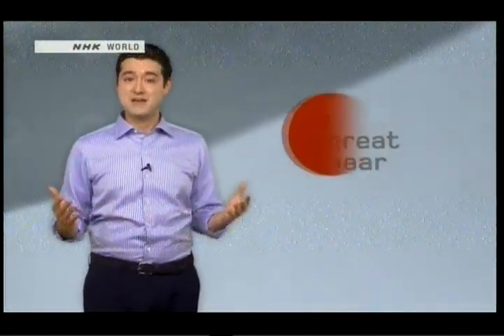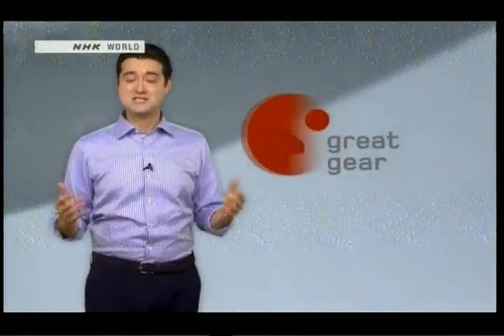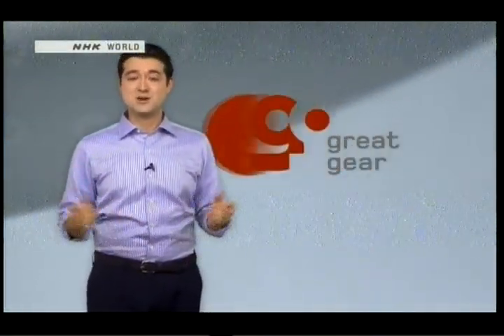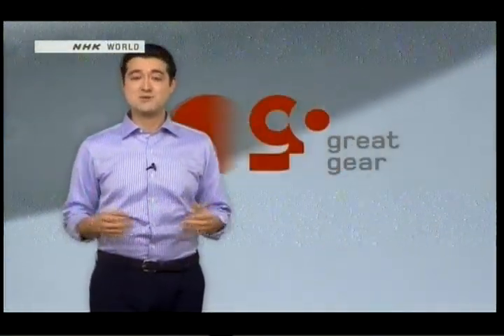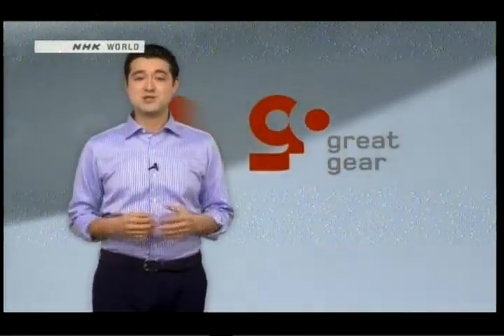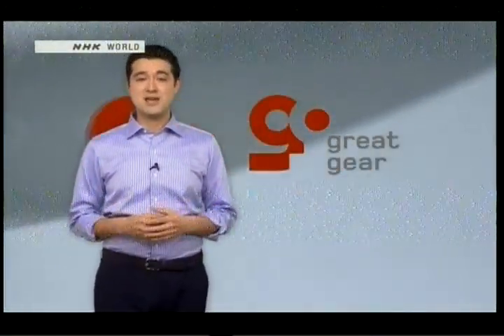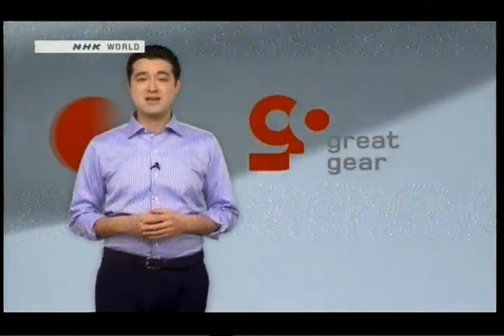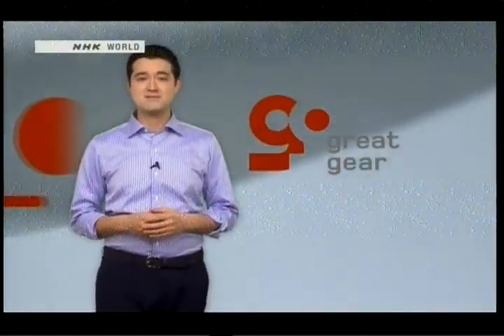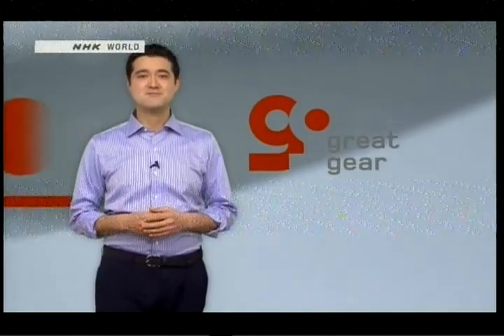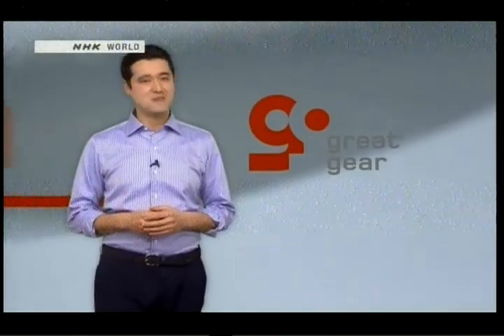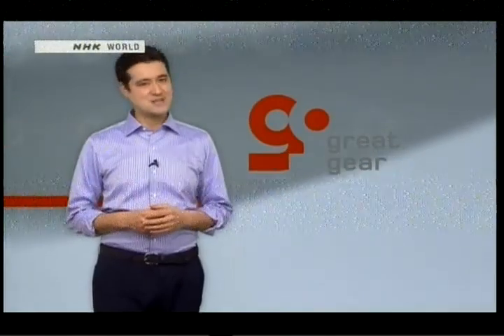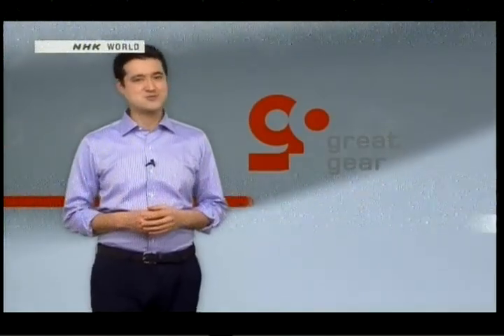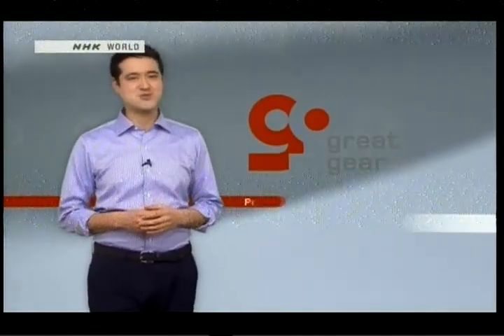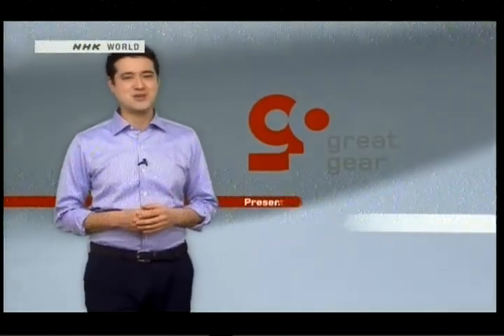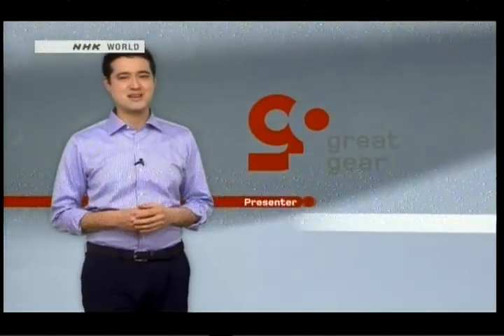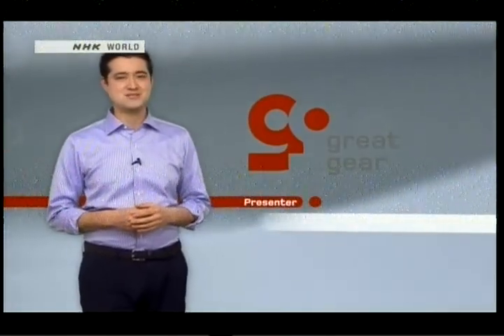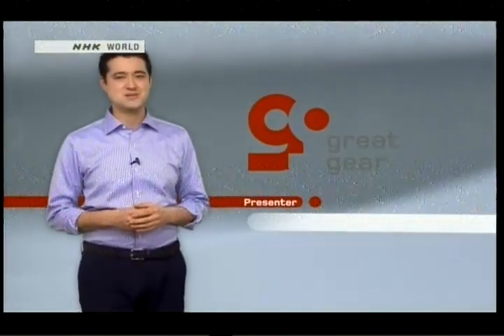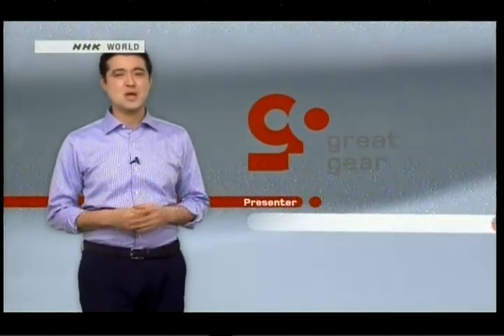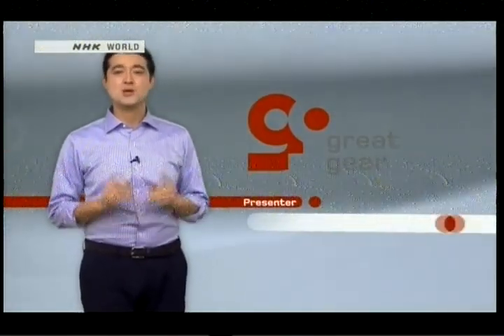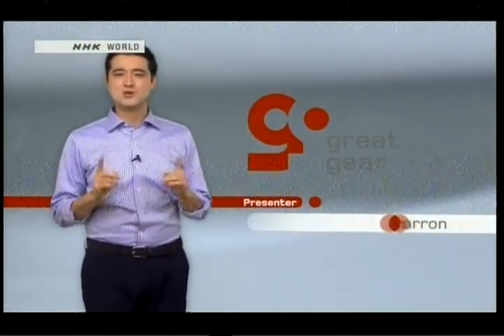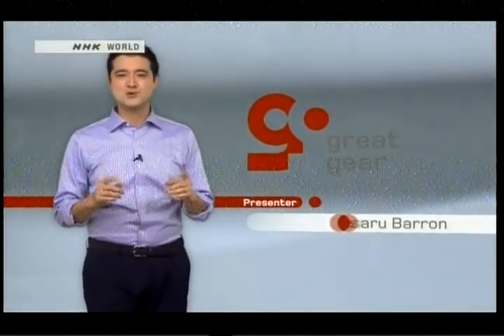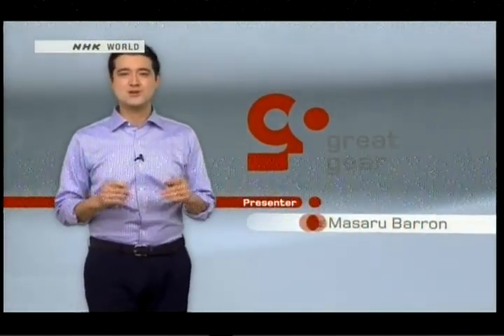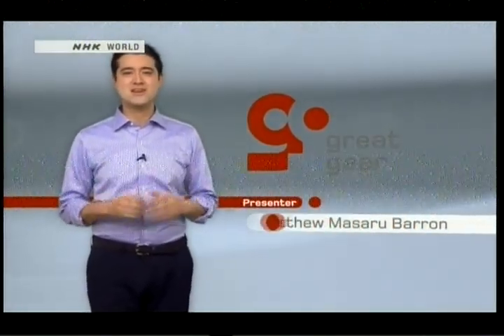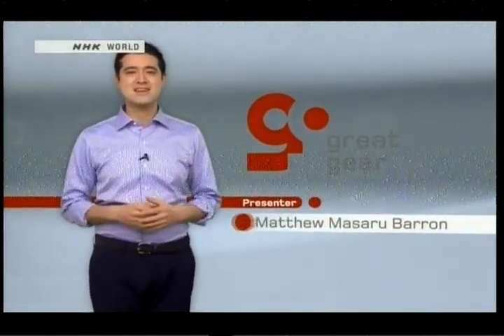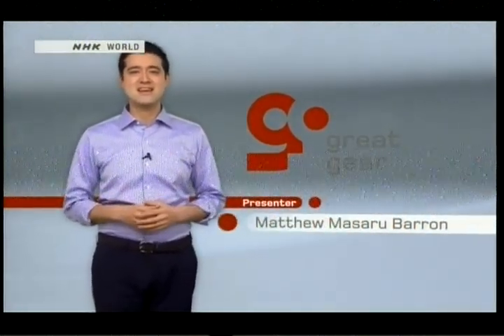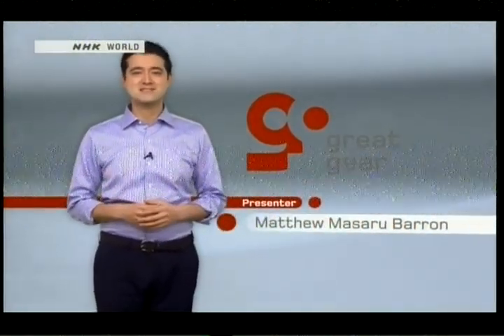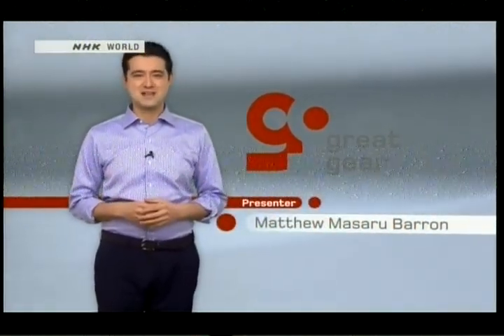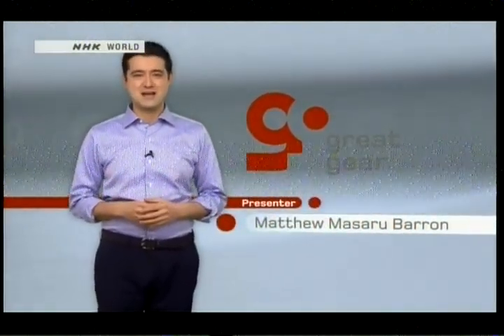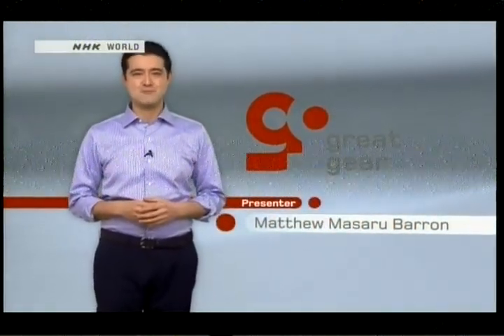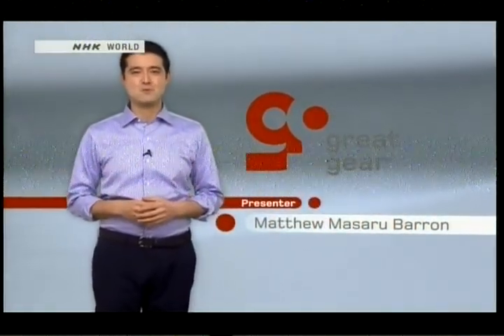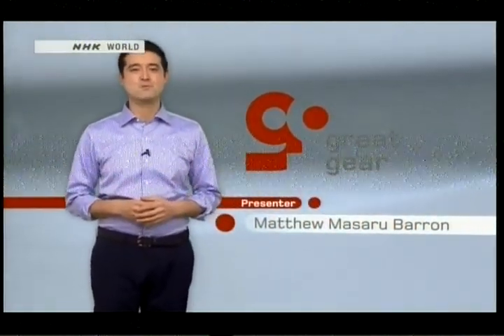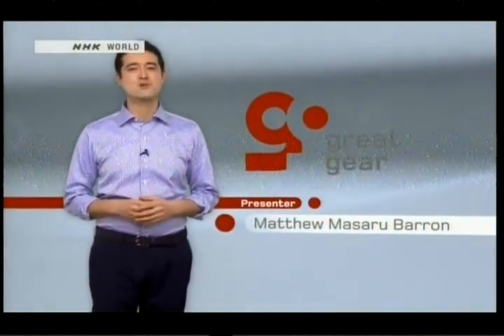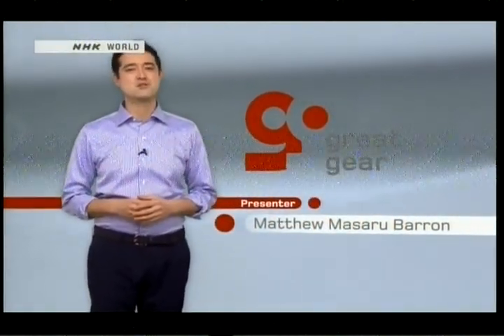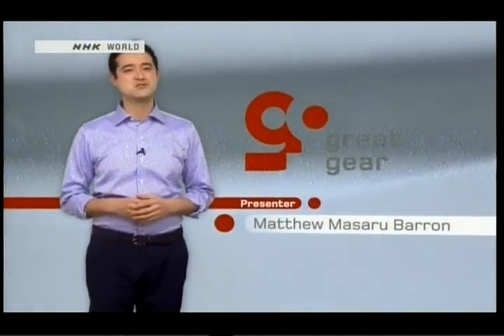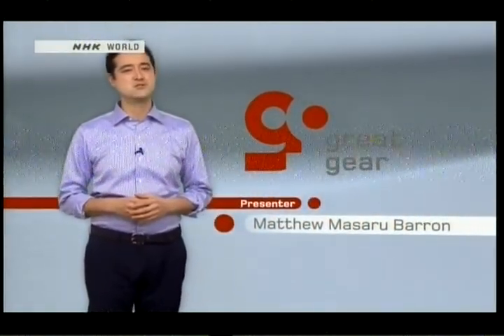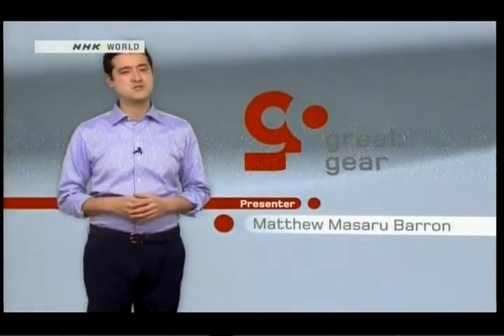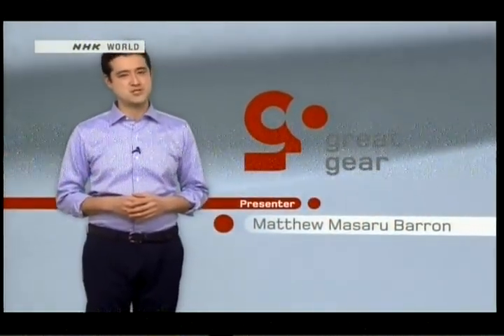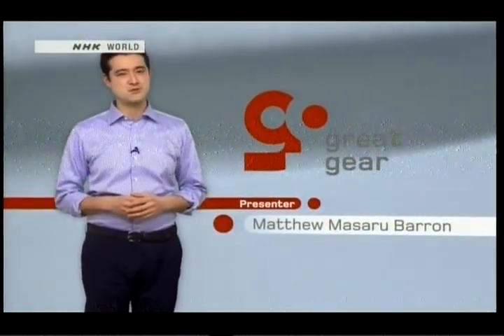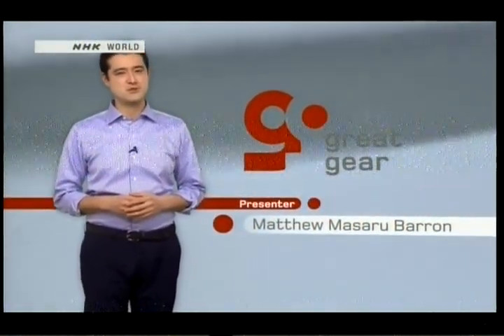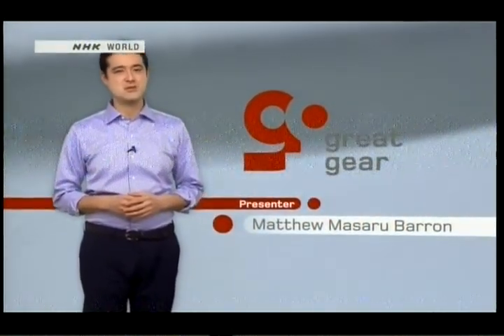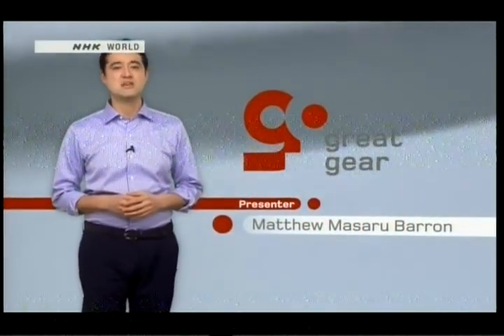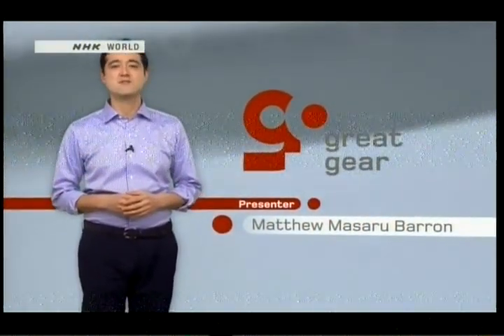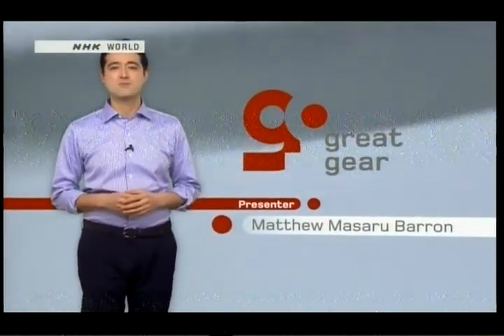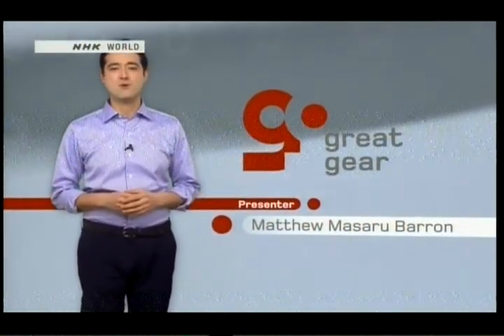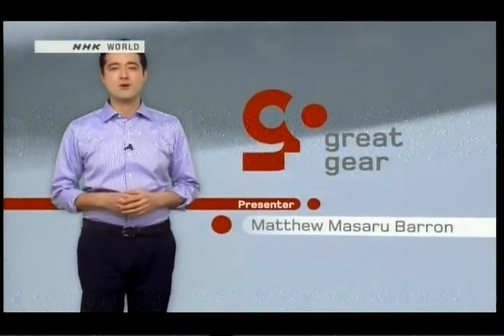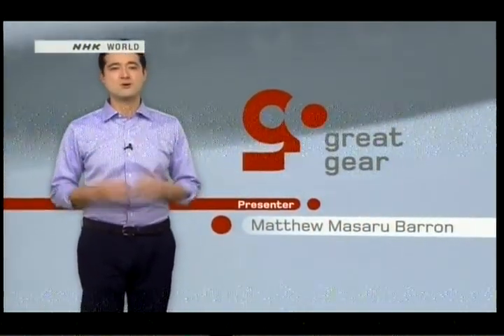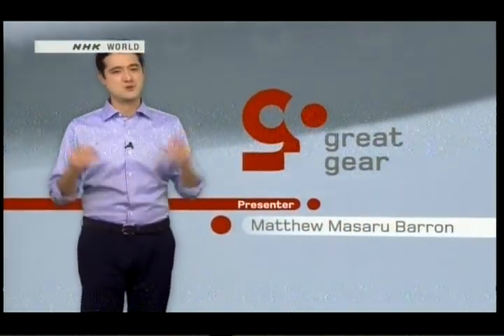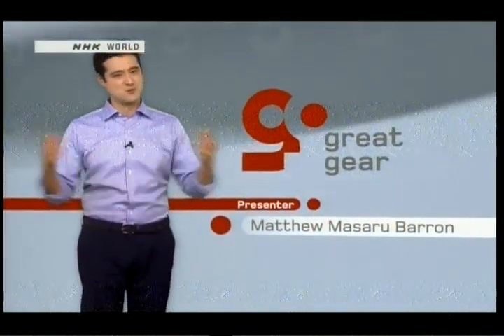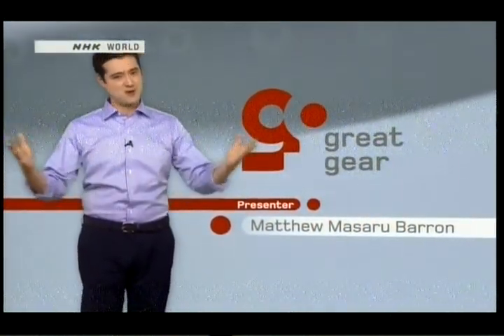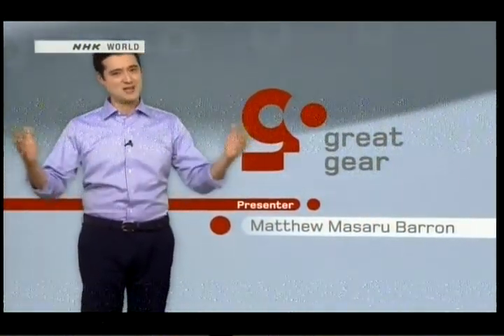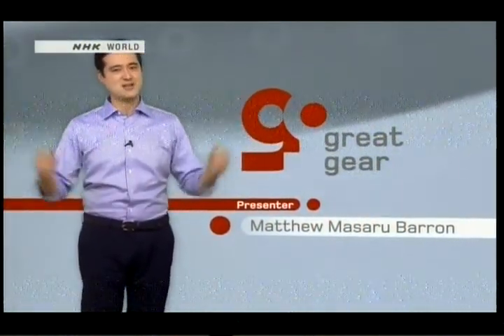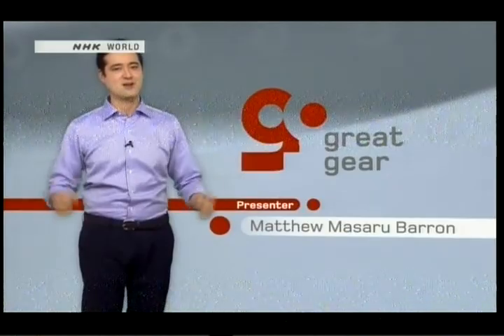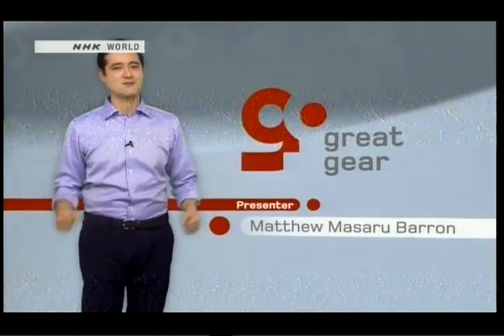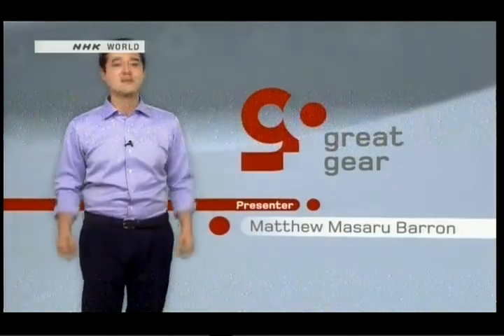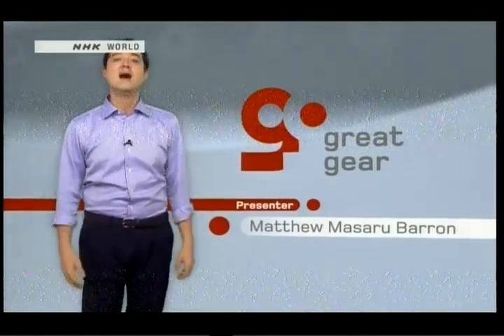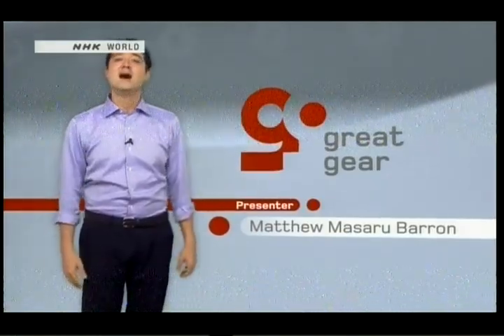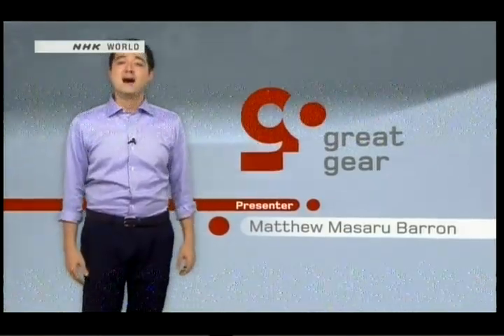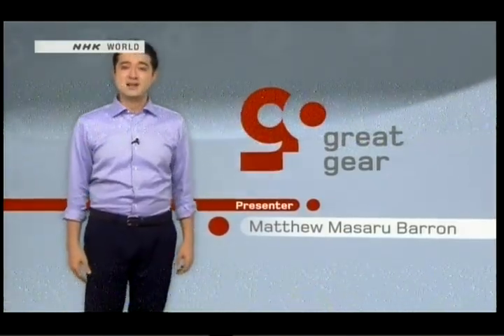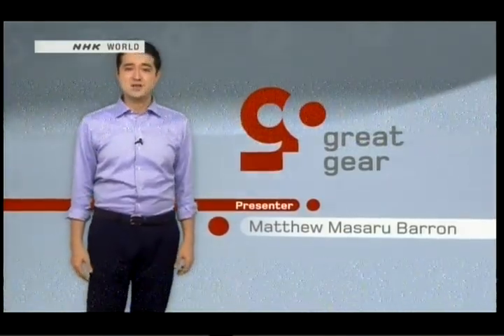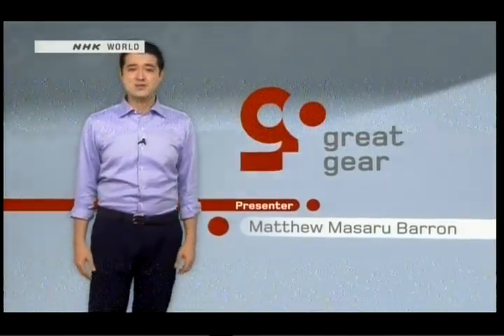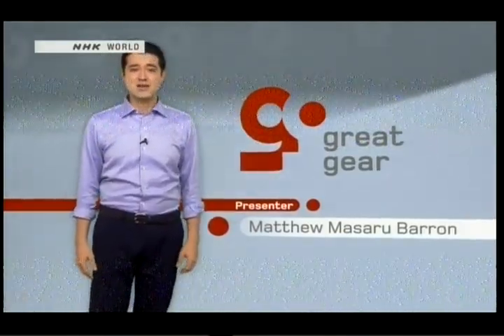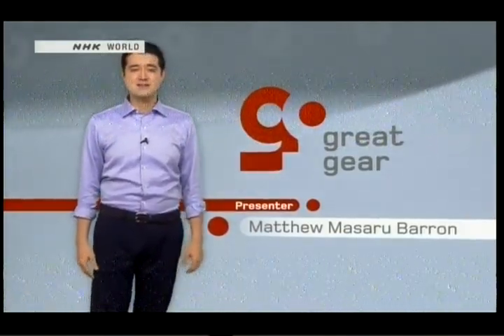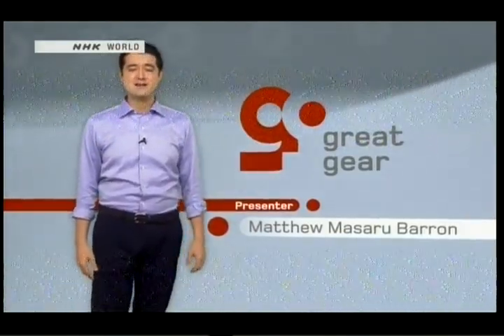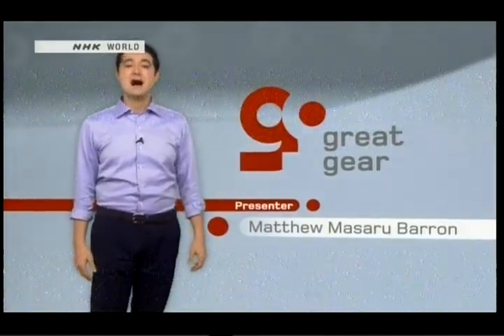That's all for today. Thanks for joining us. Tune in again next time when we'll introduce you to even more great gear. Until then, I'm Matthew Masaru Barron.